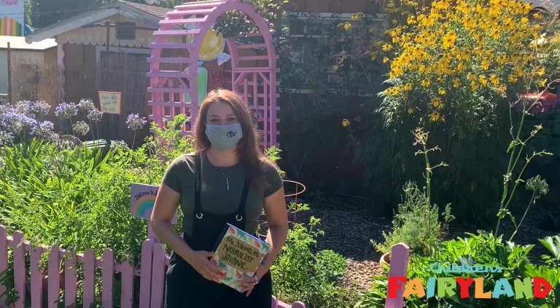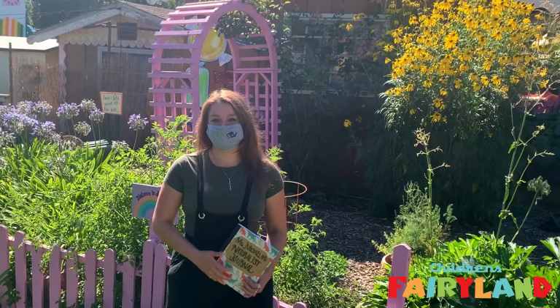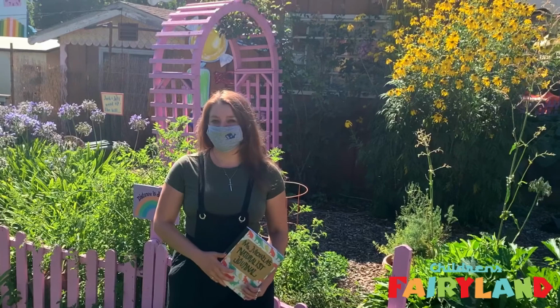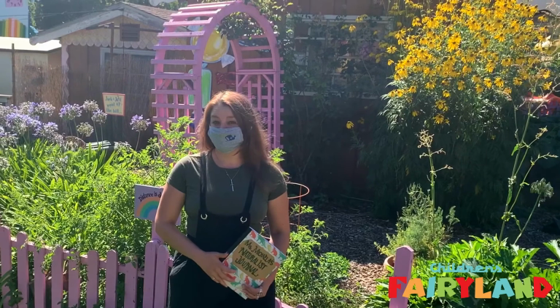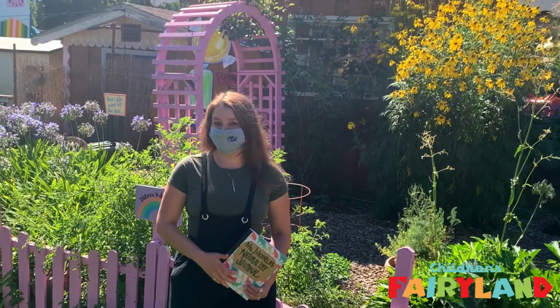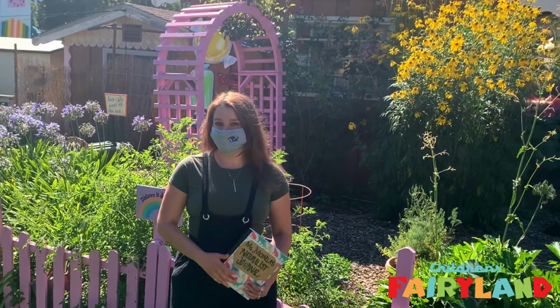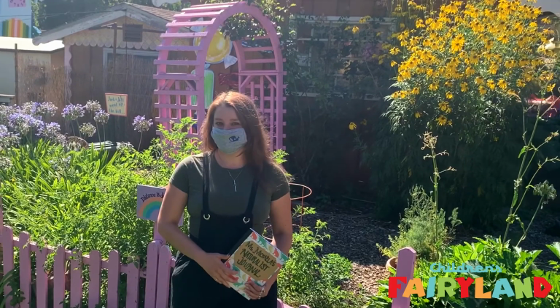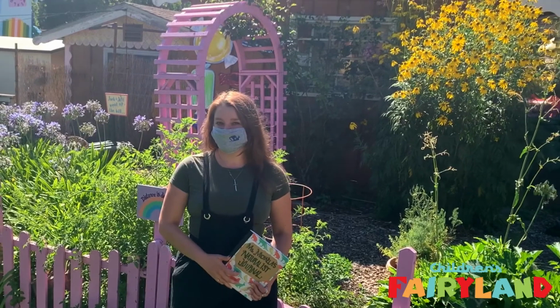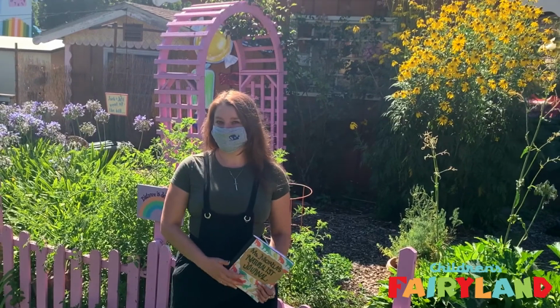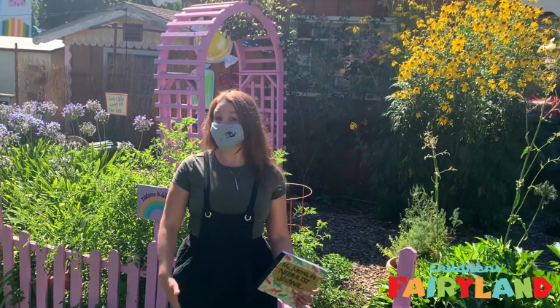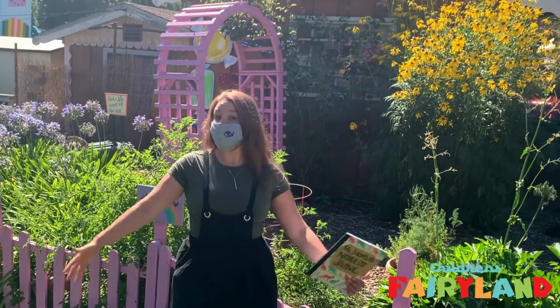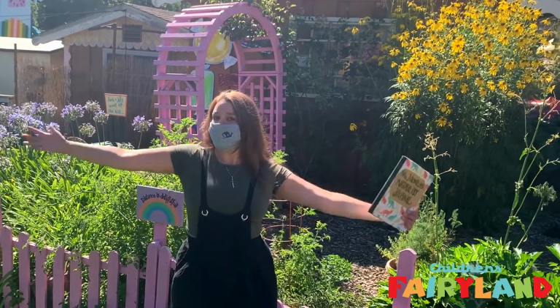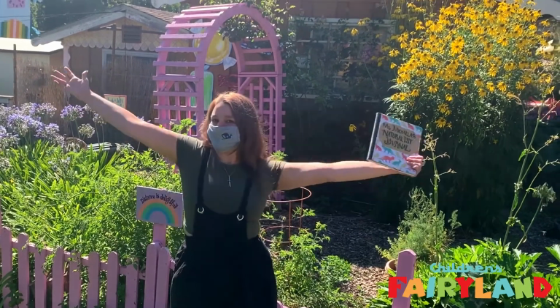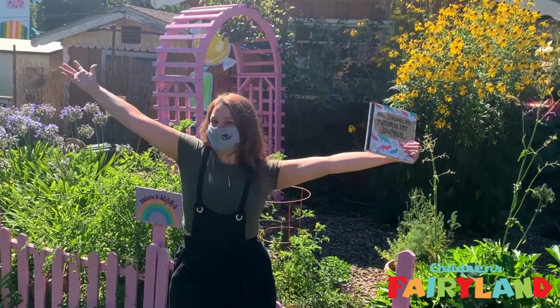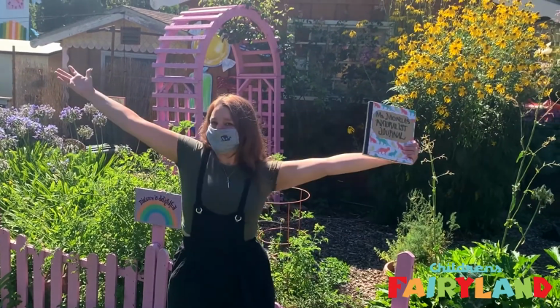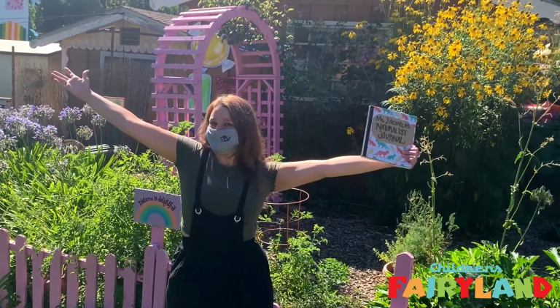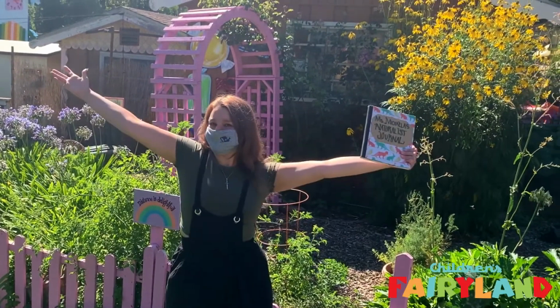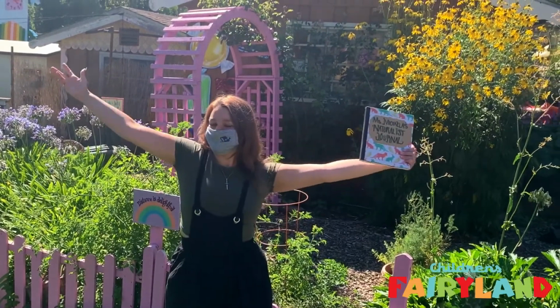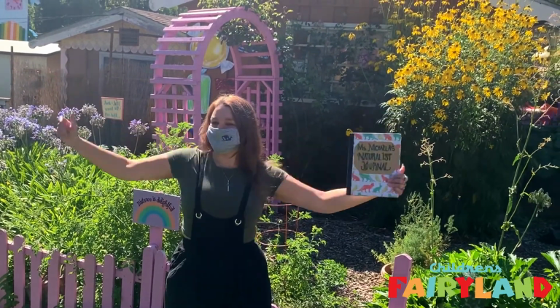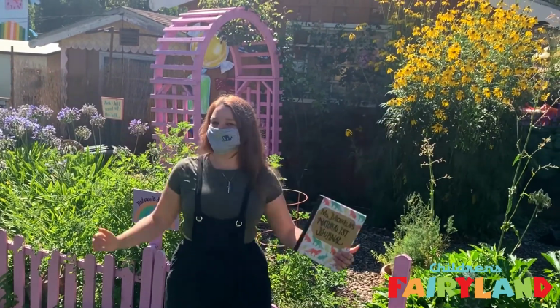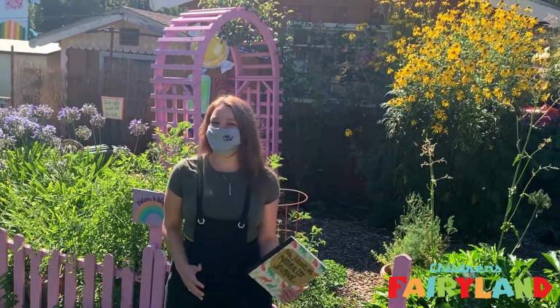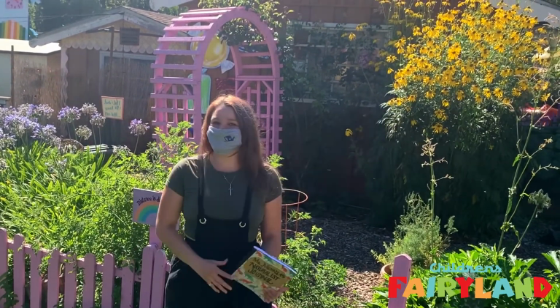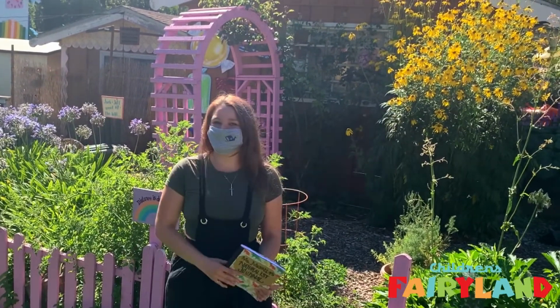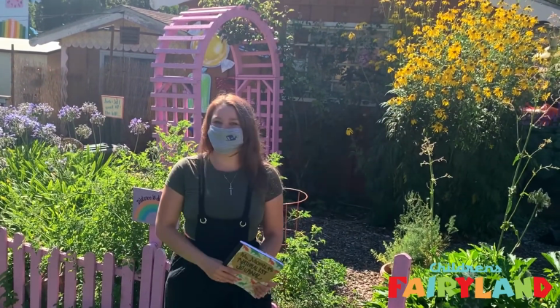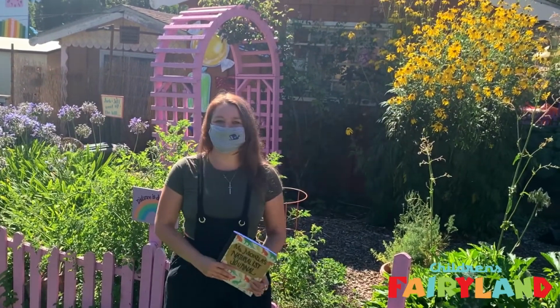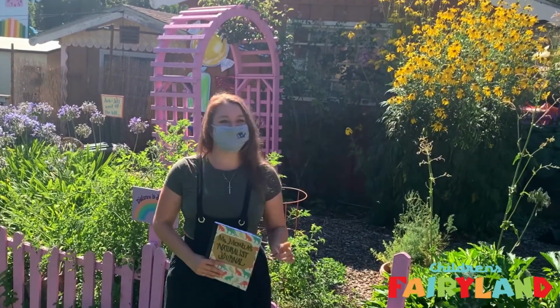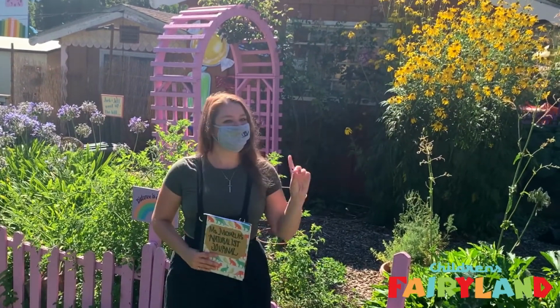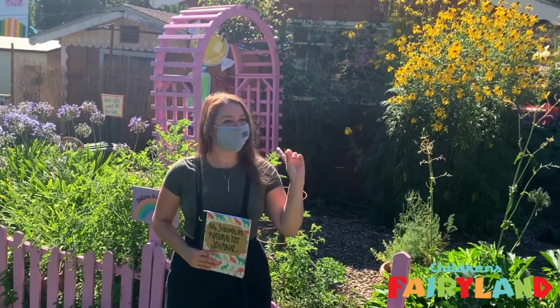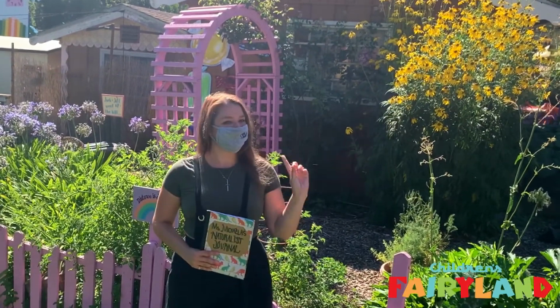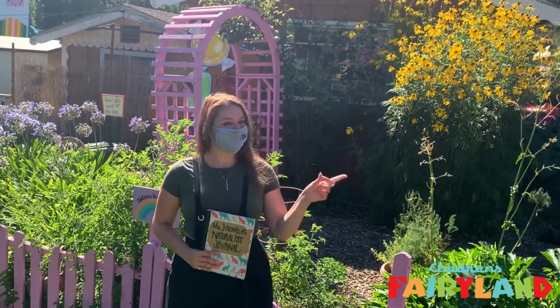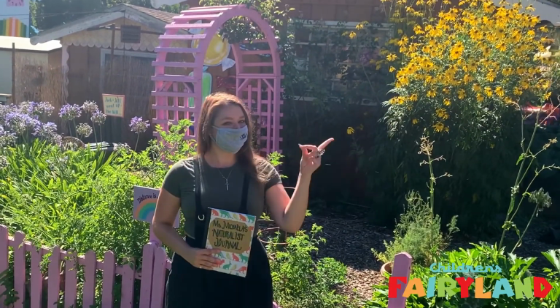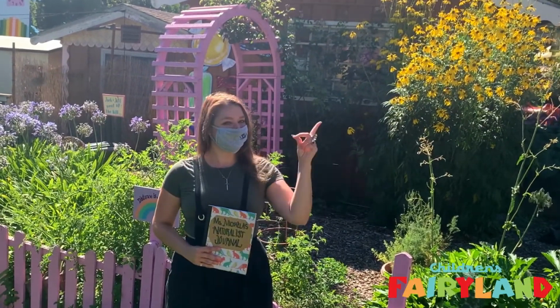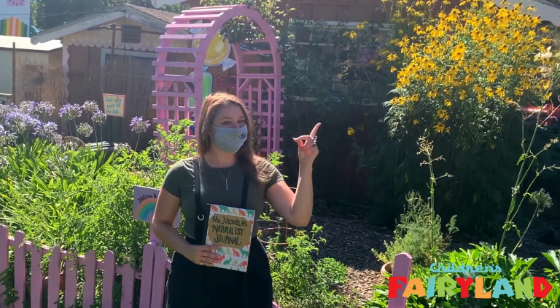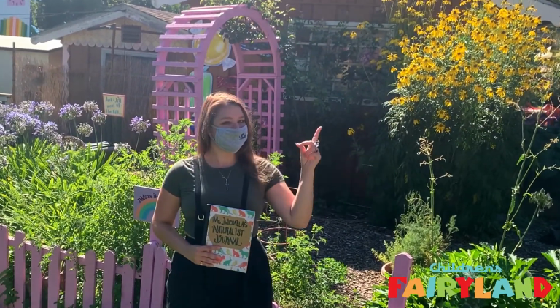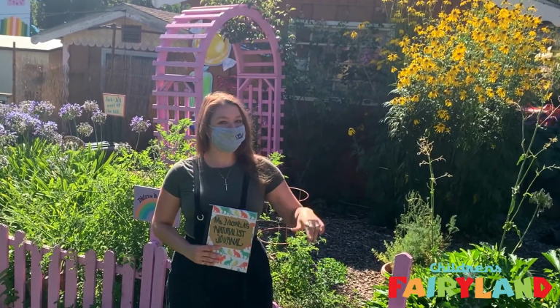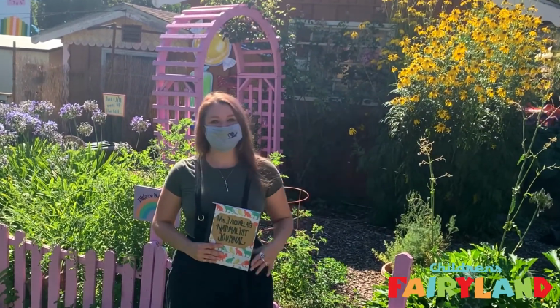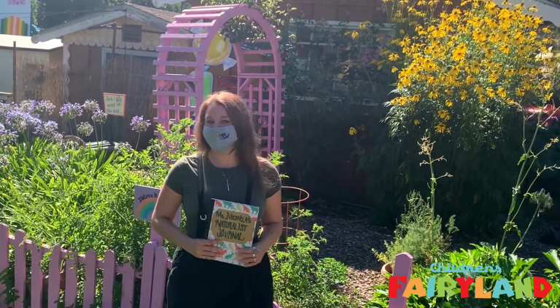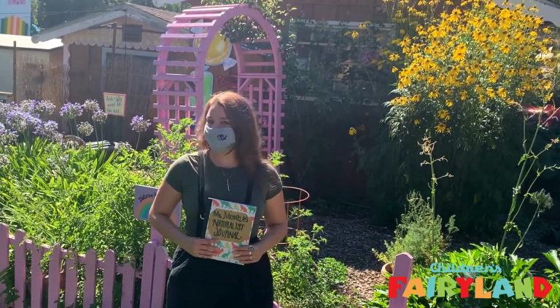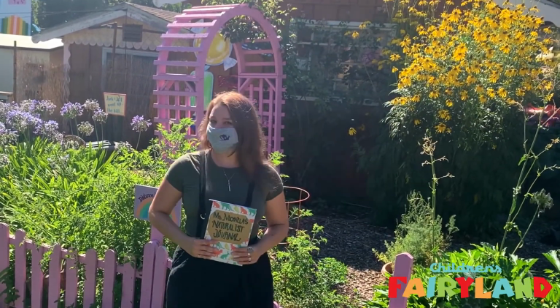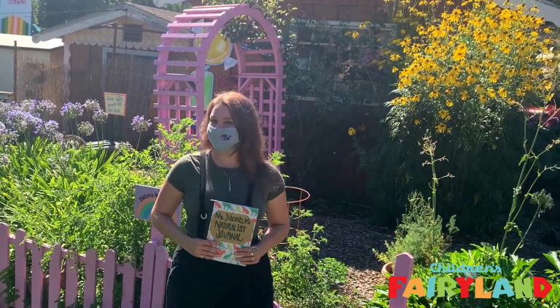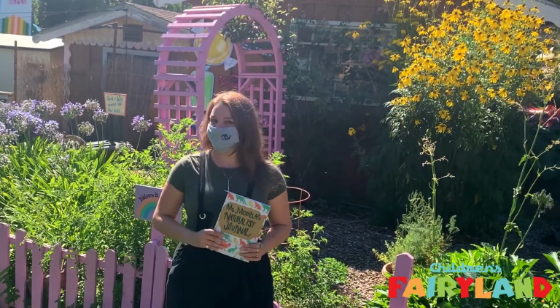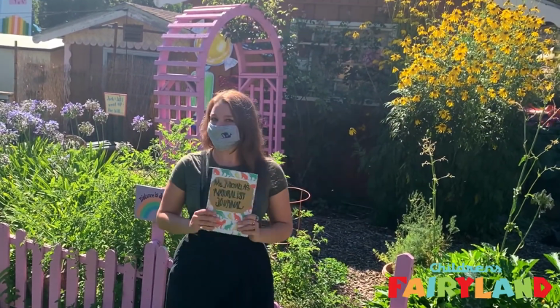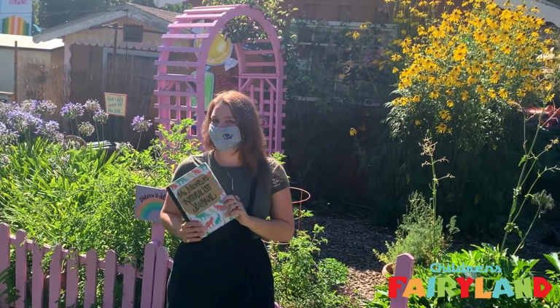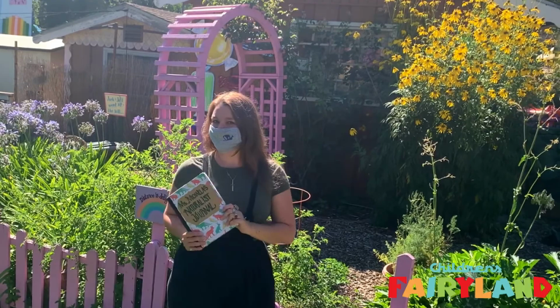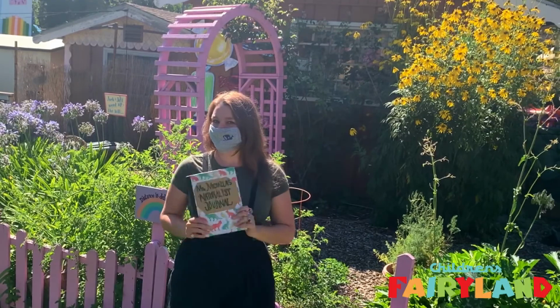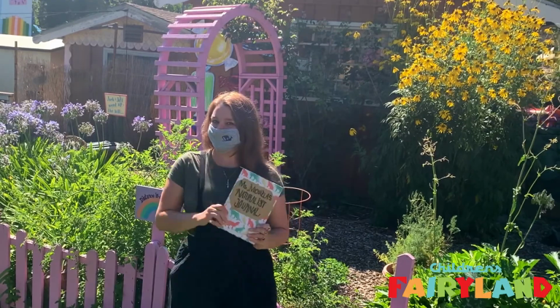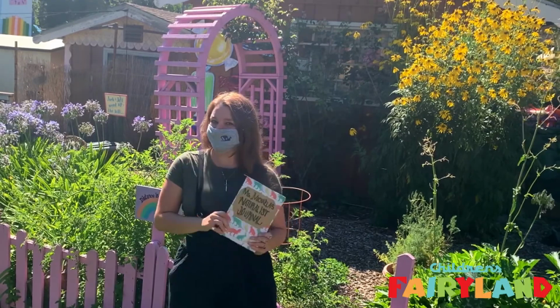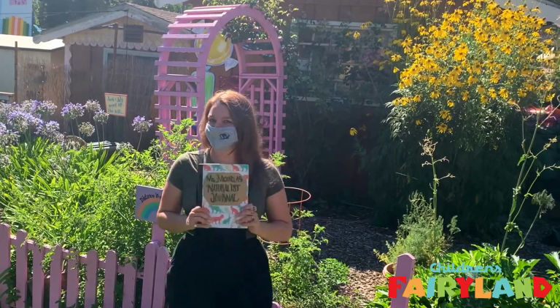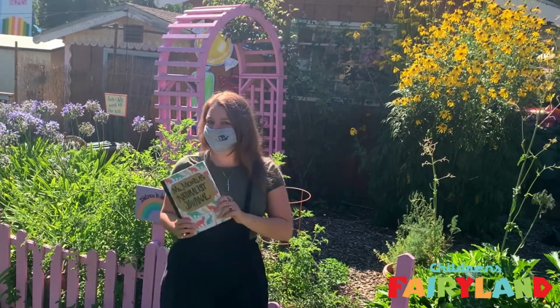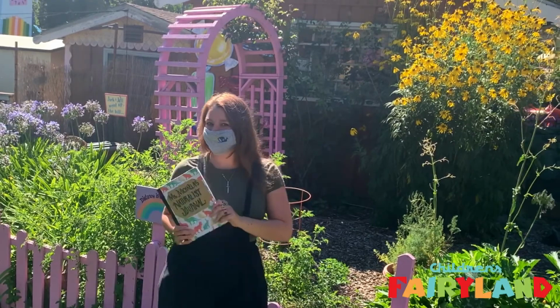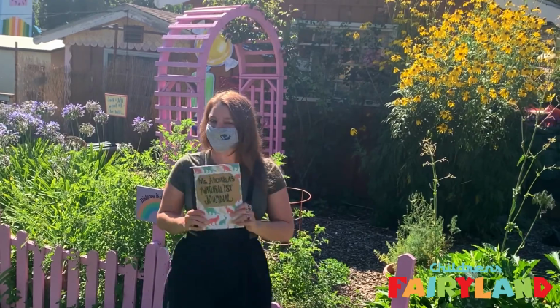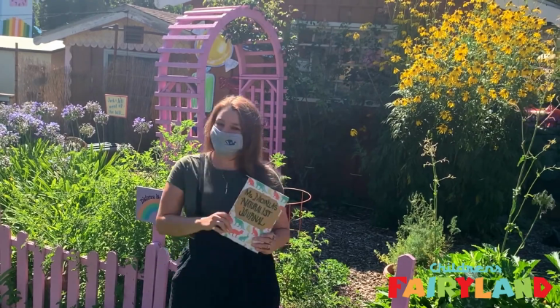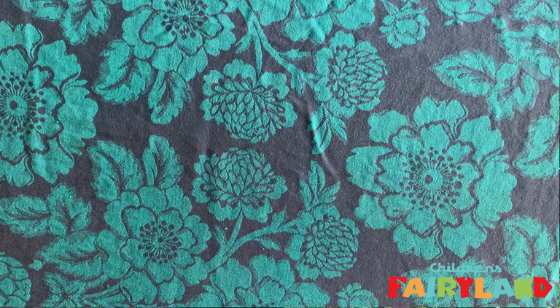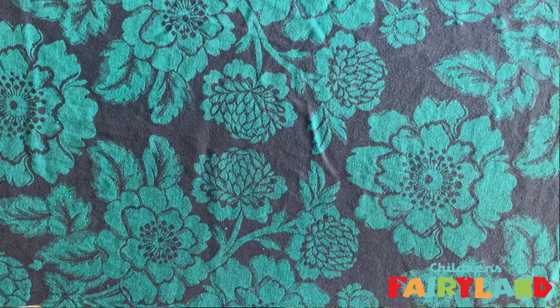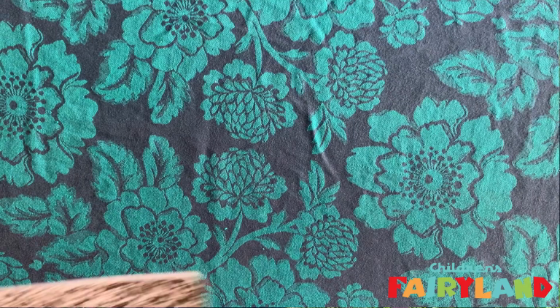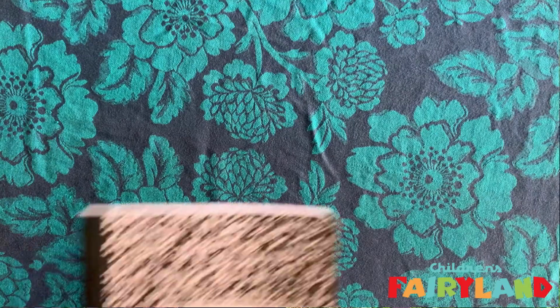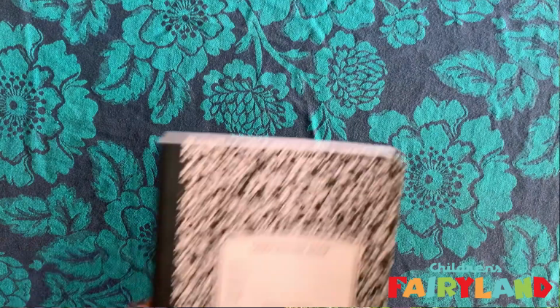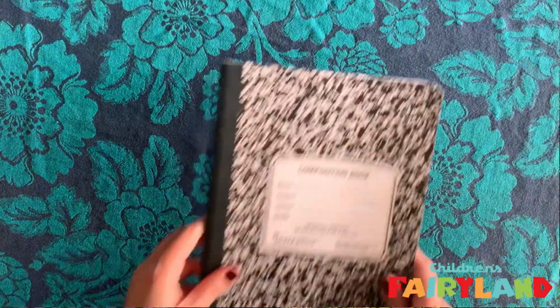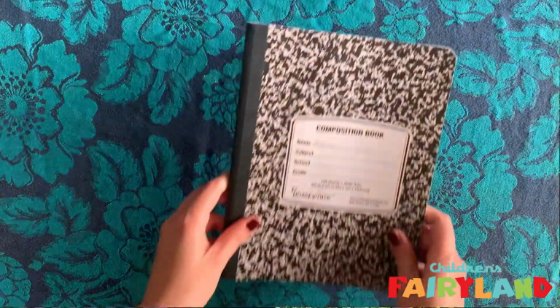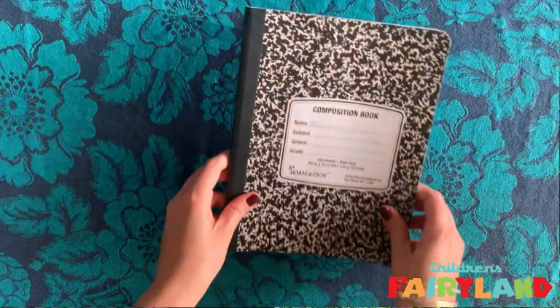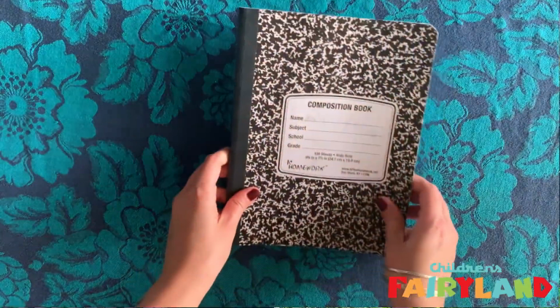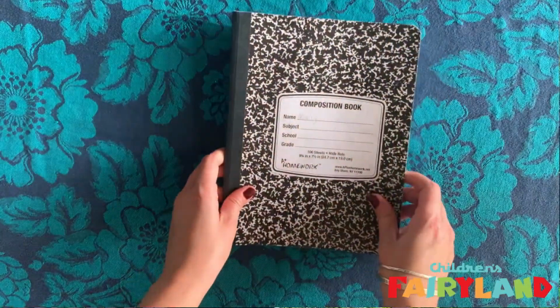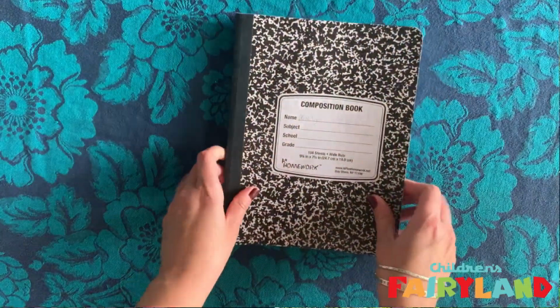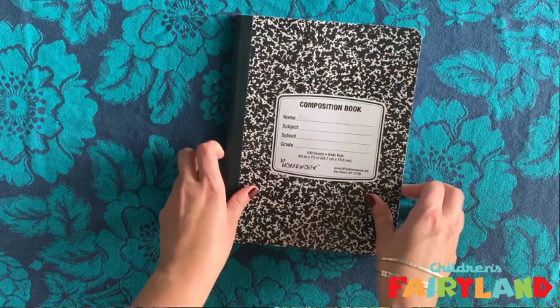Naturalists, it's summertime here at Fairyland. And if you're new to Flora and Fauna, welcome! Here's what you have to catch up on.